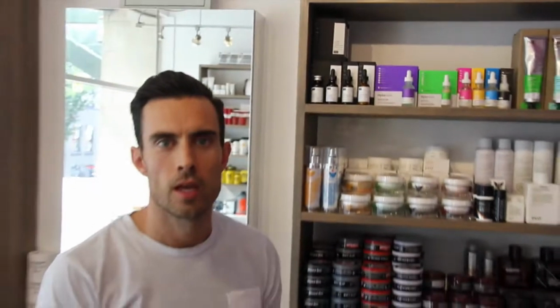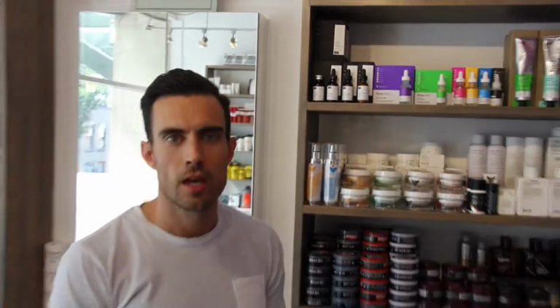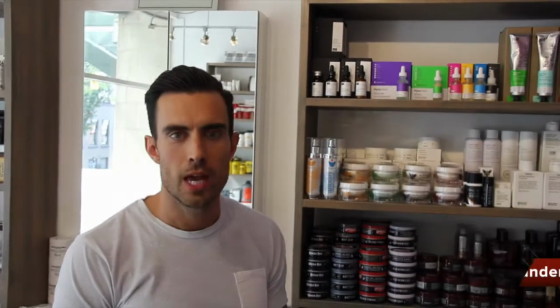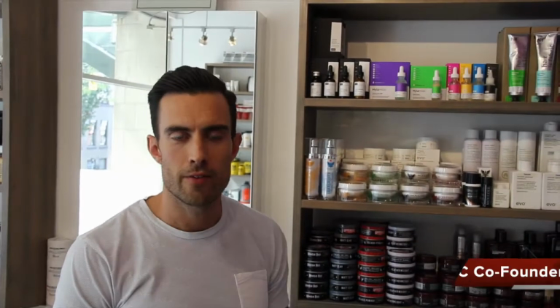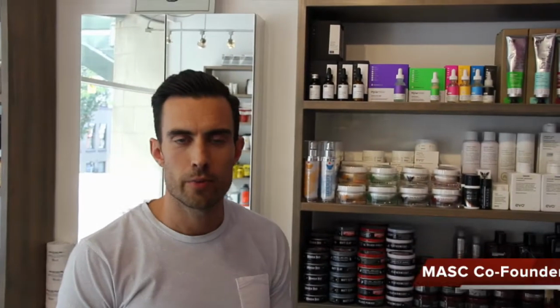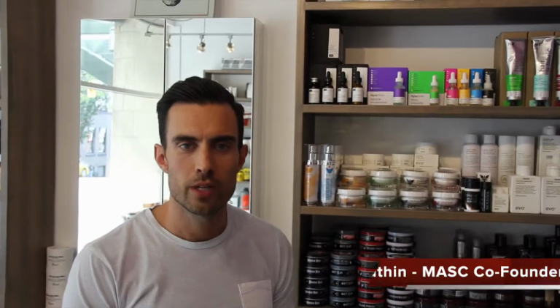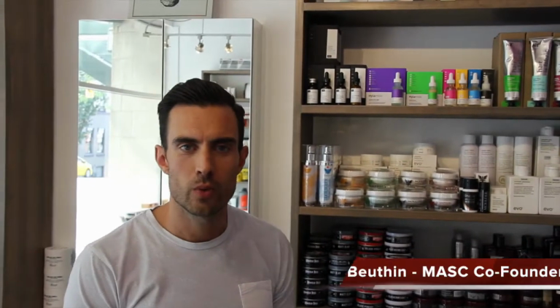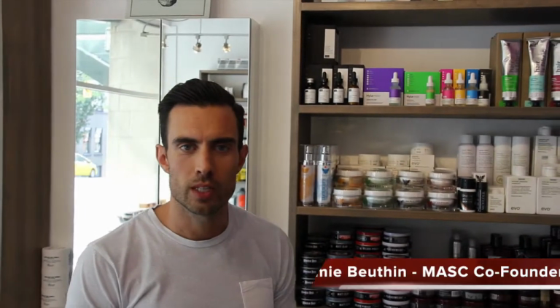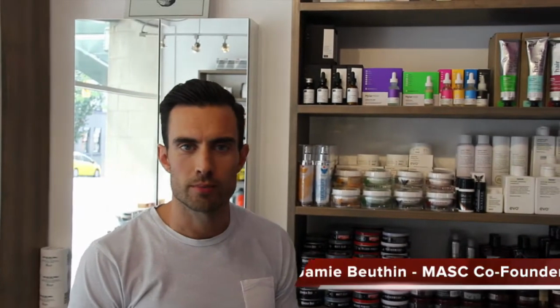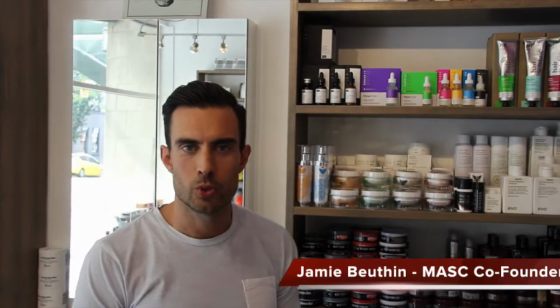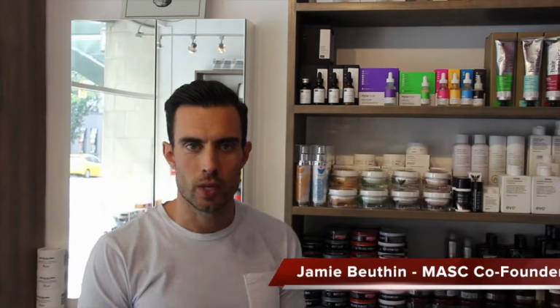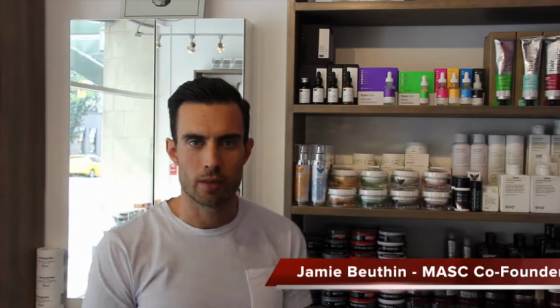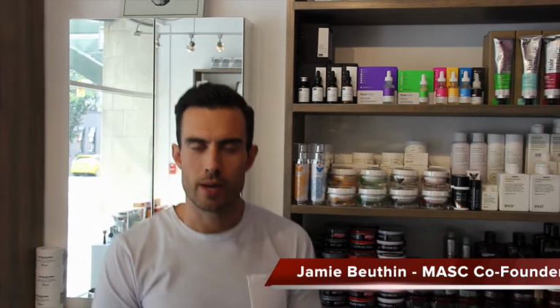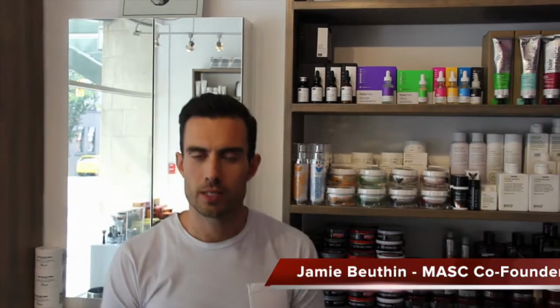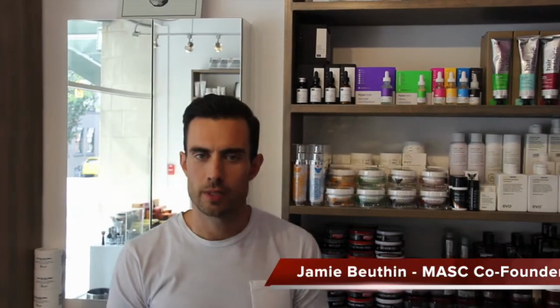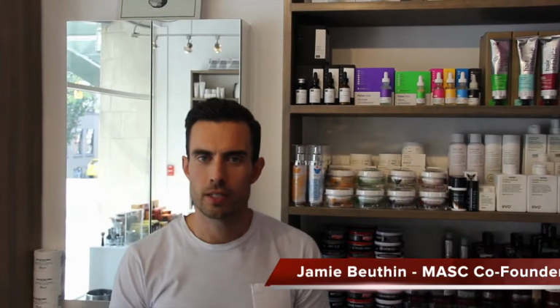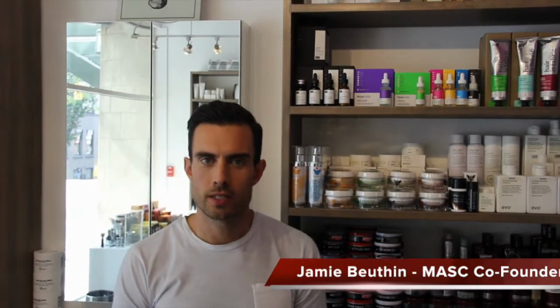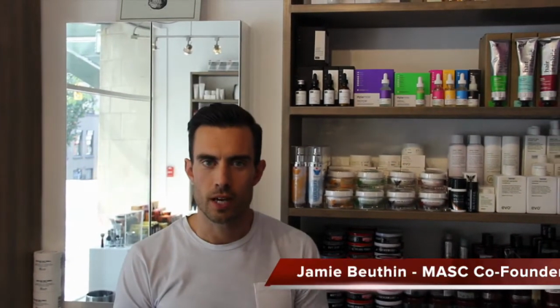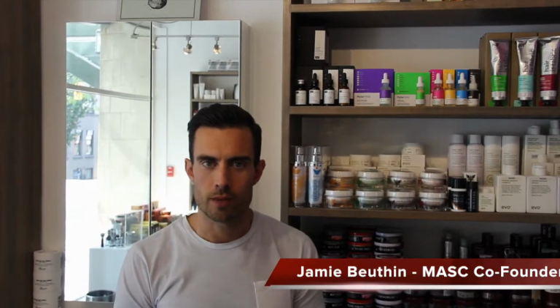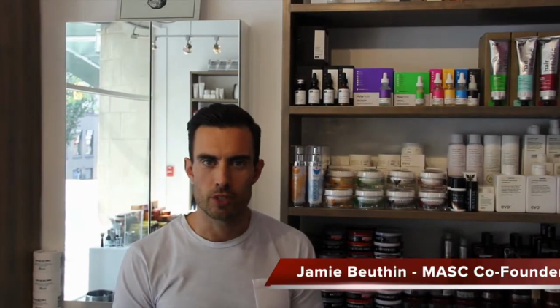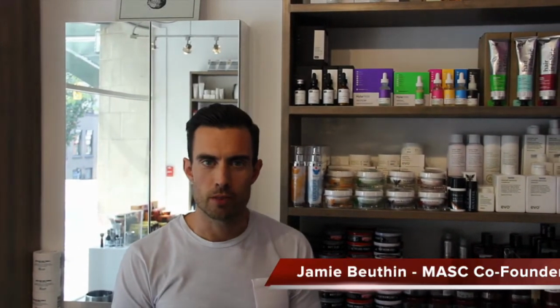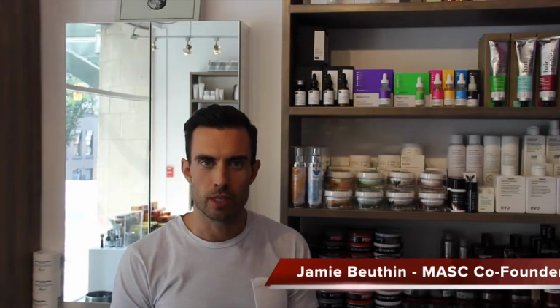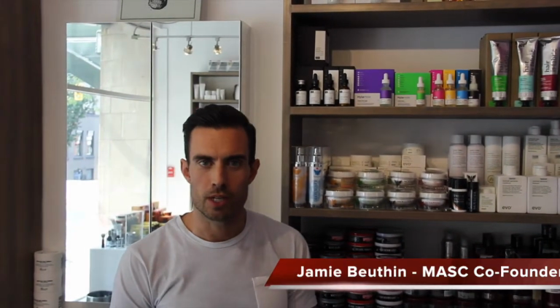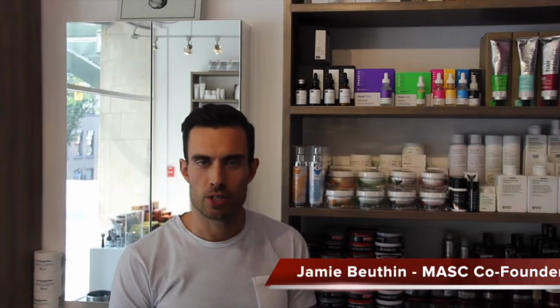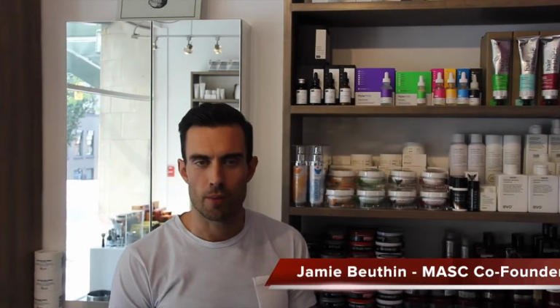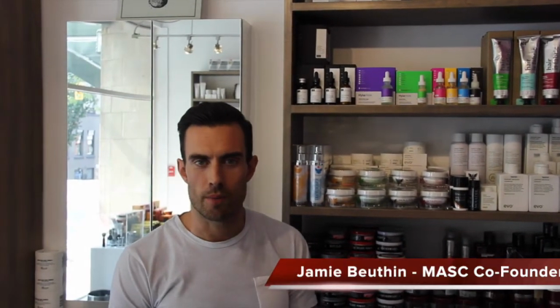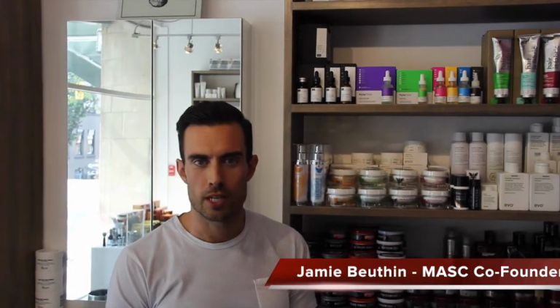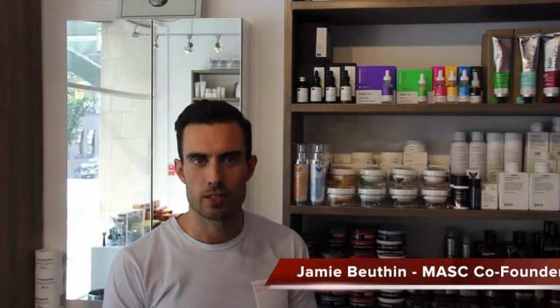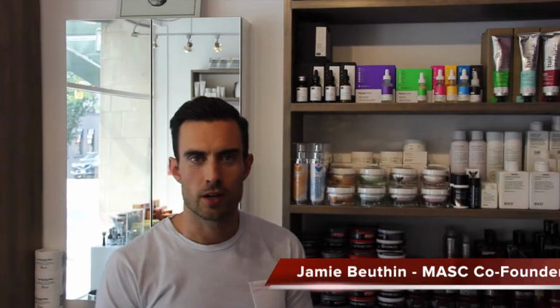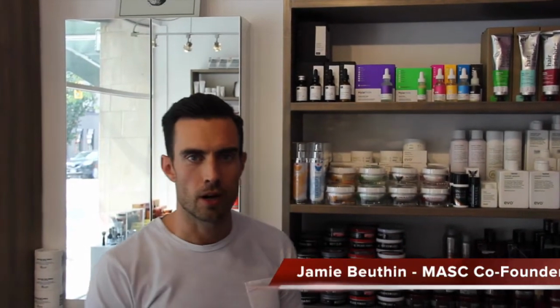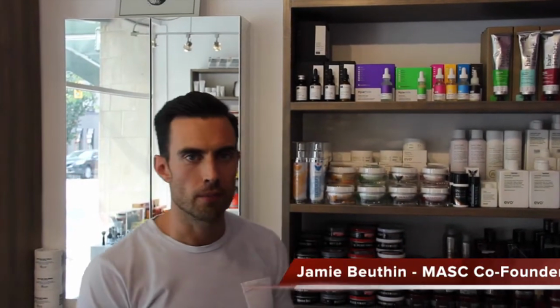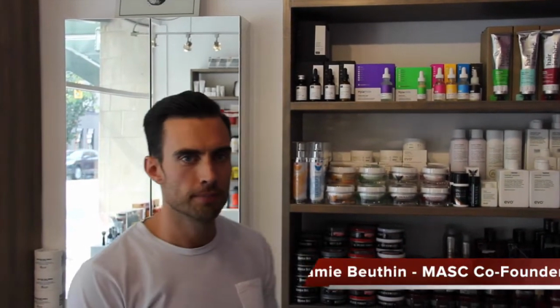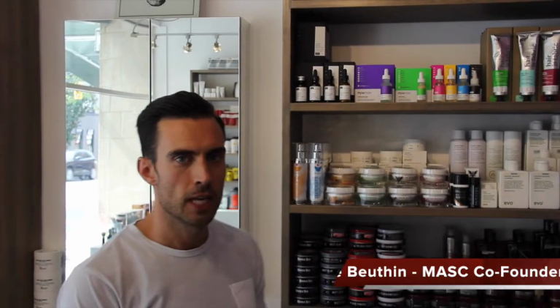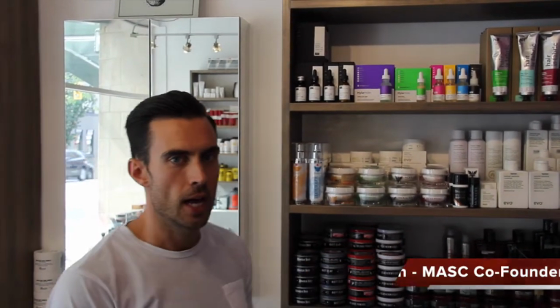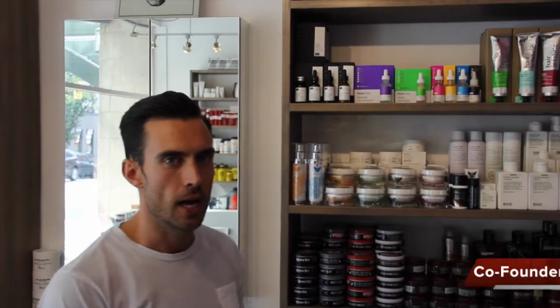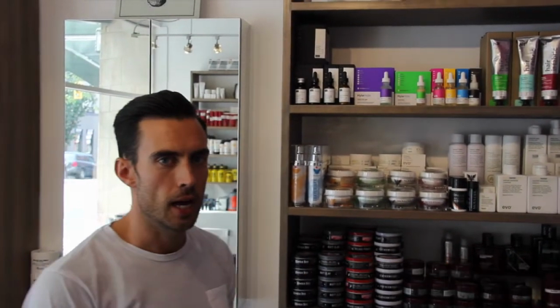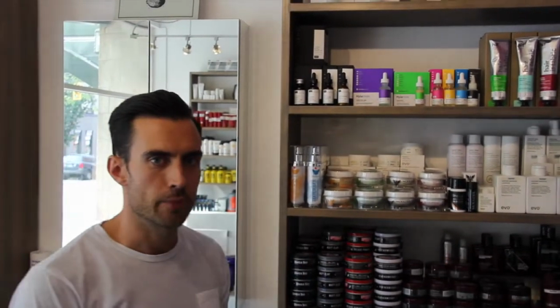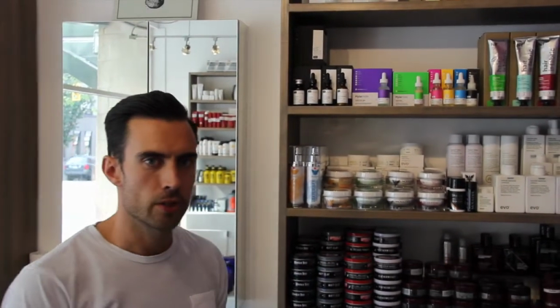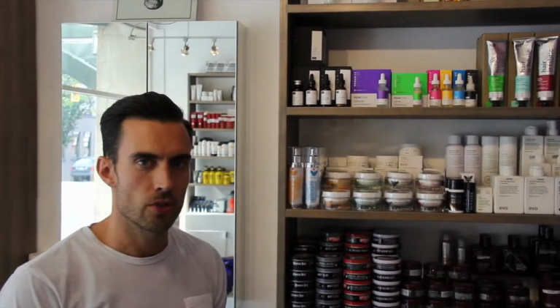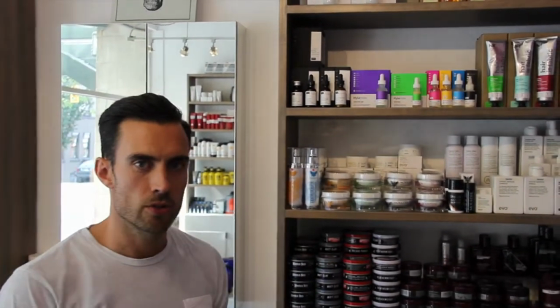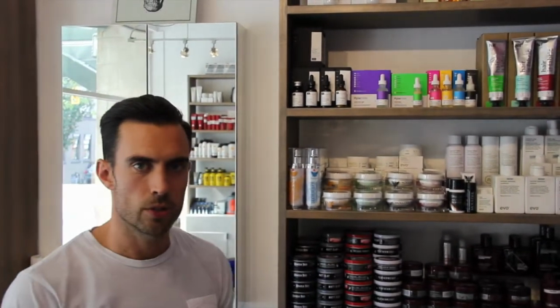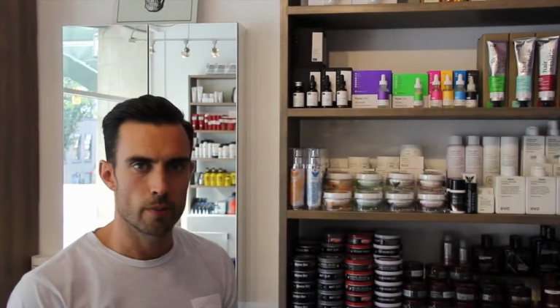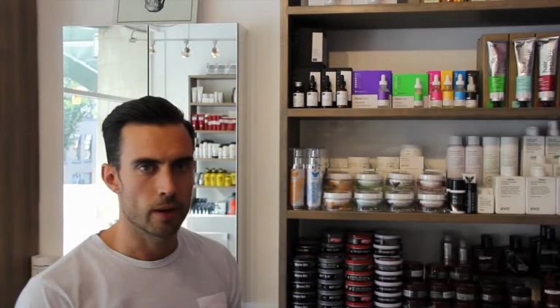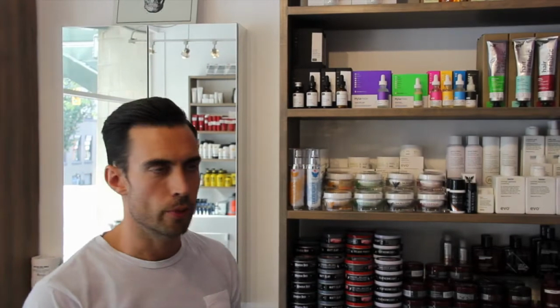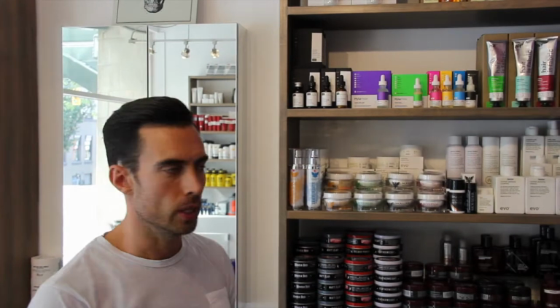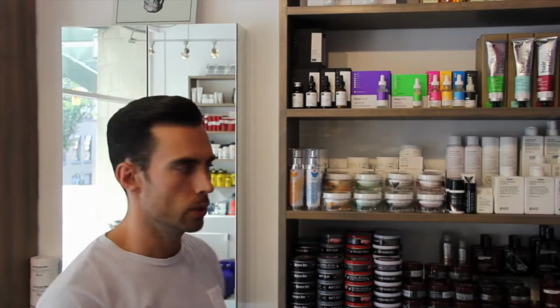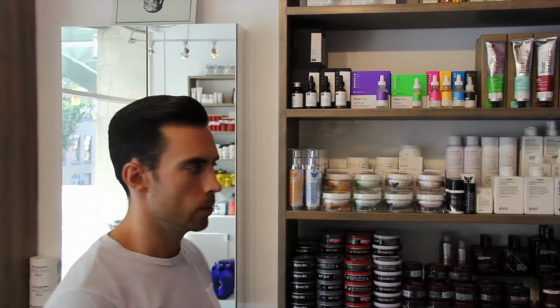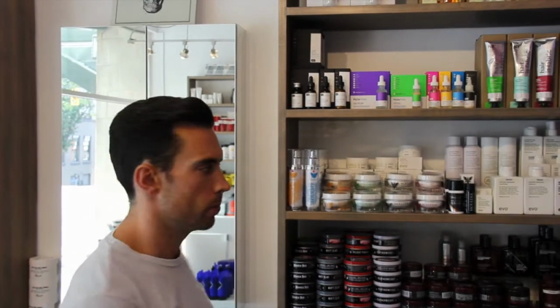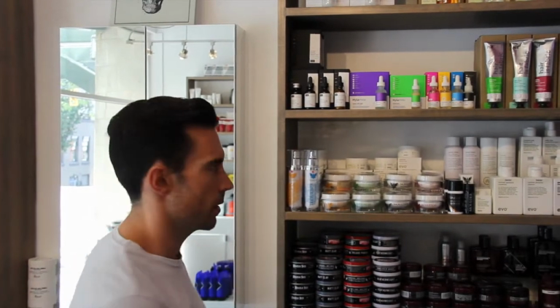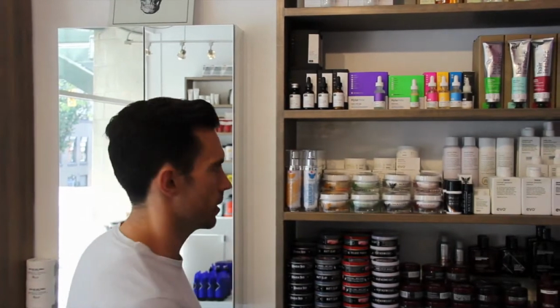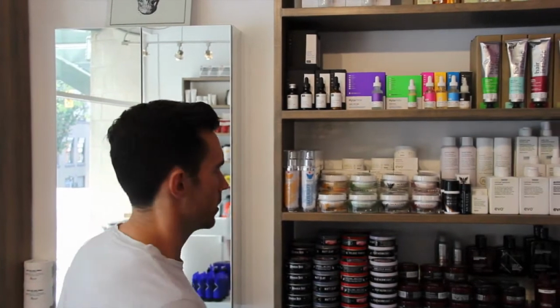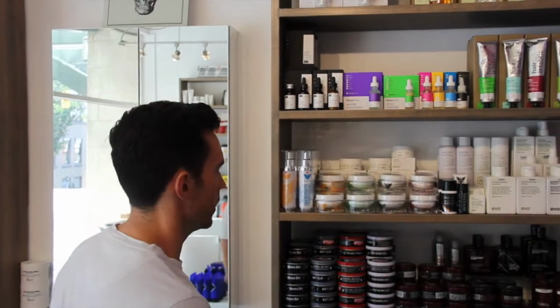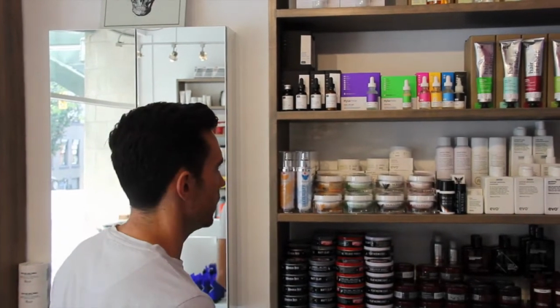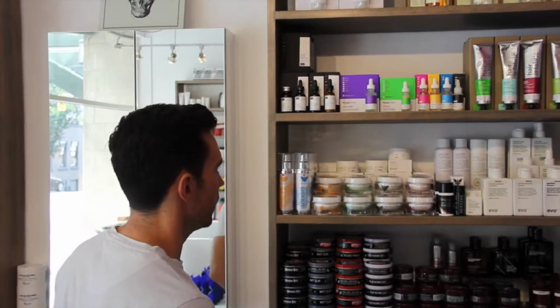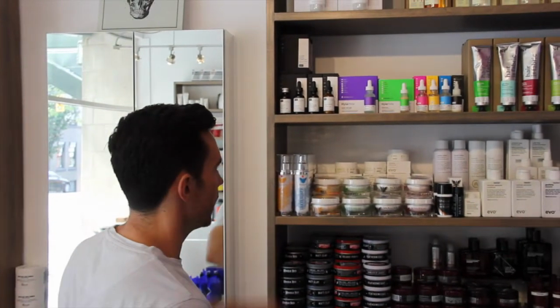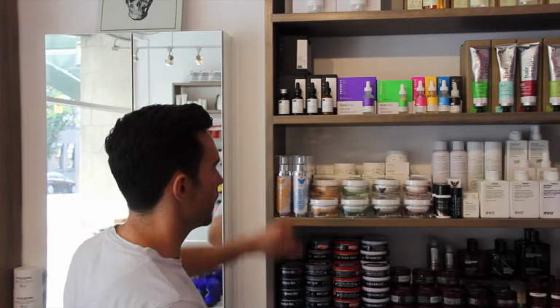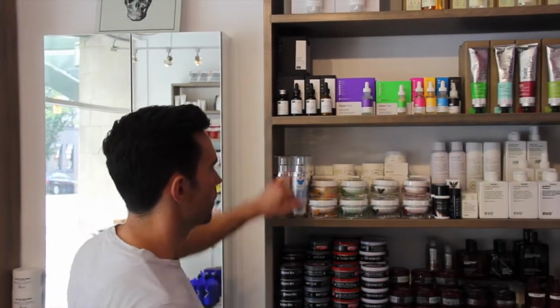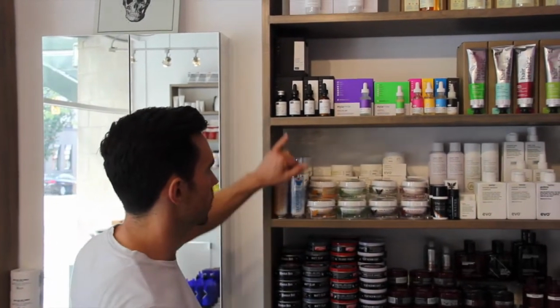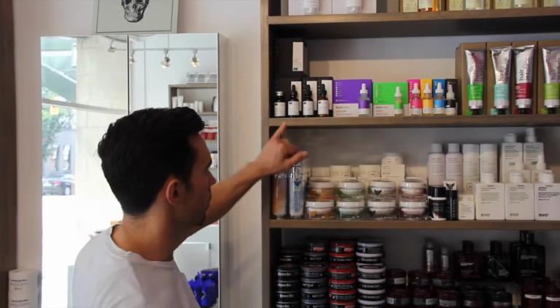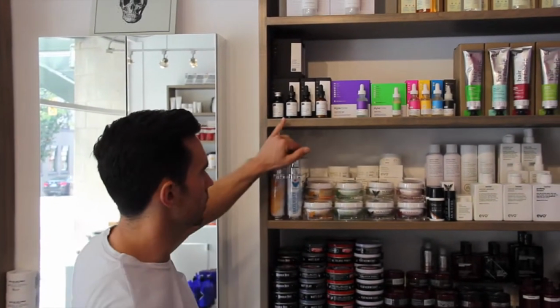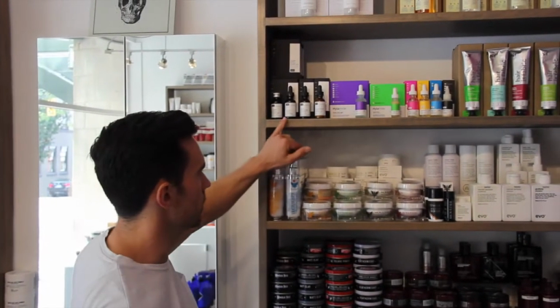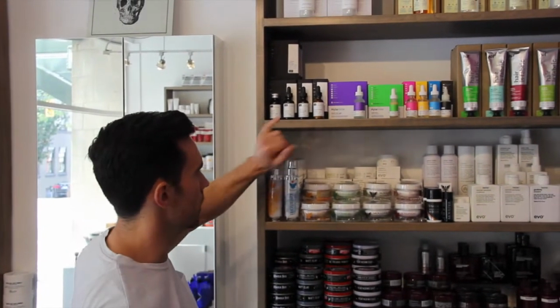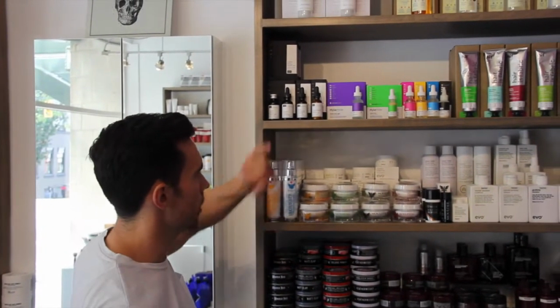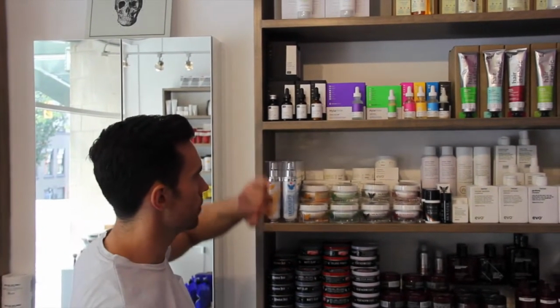Hey everybody, welcome to another Mass Minute. I'm Jamie at ShopMass.com. I'm going to talk to you about a pretty cool product today called Neon.